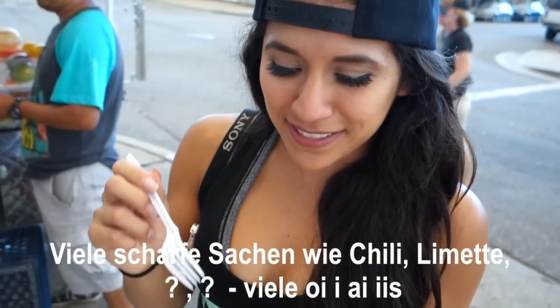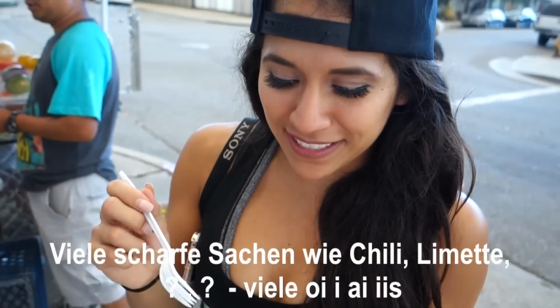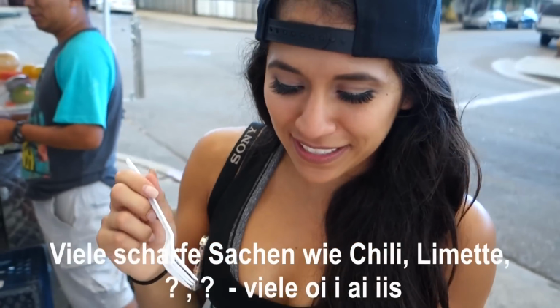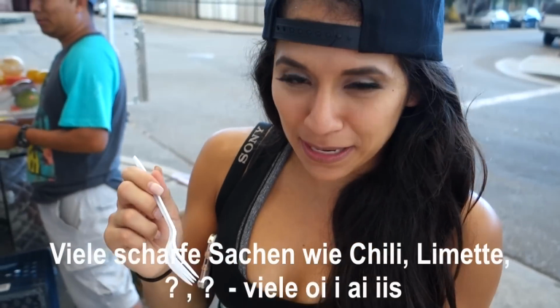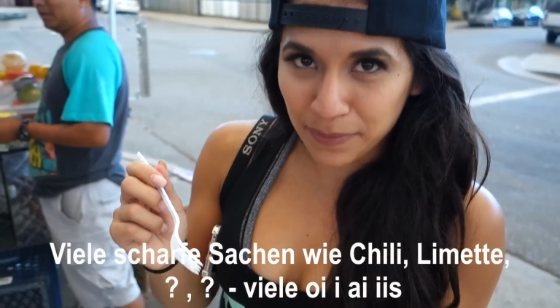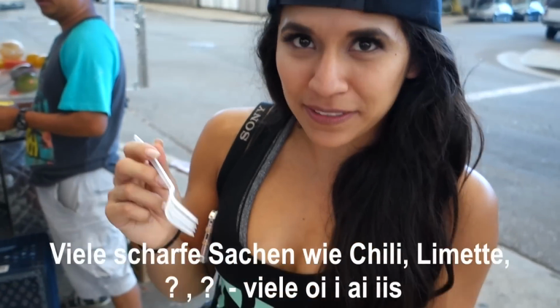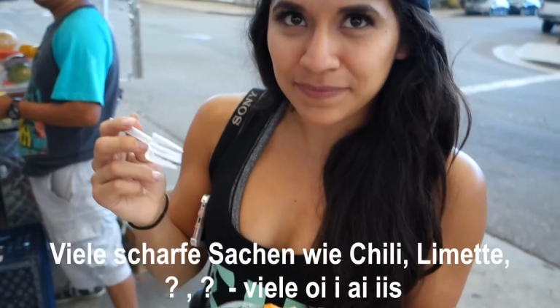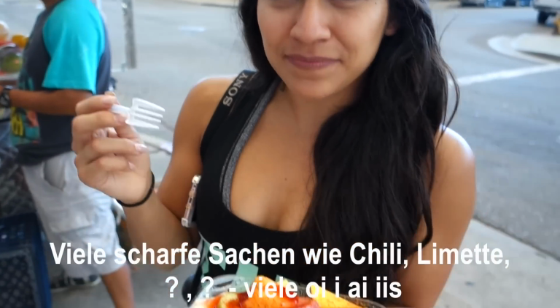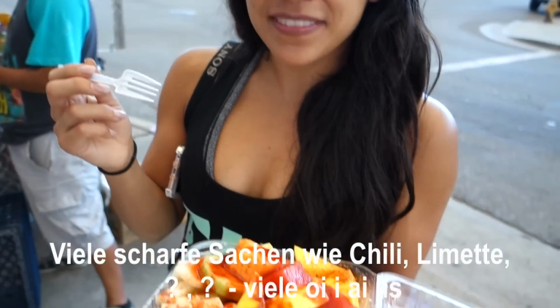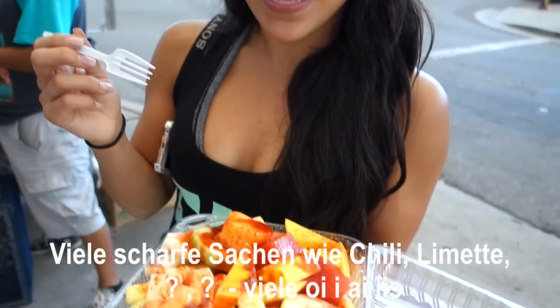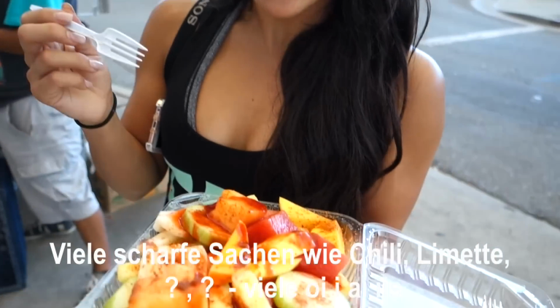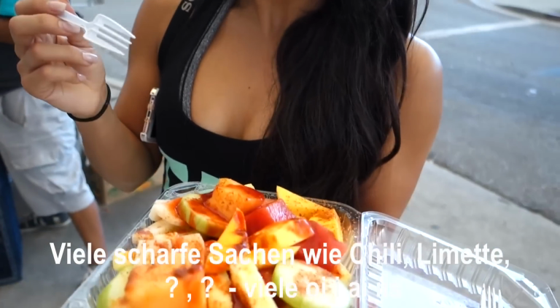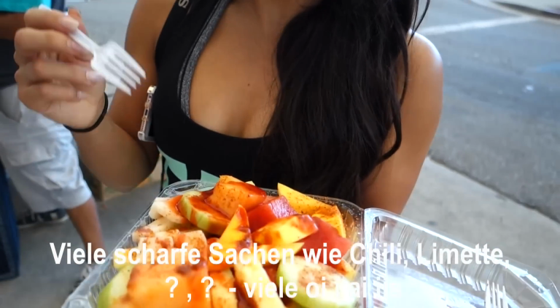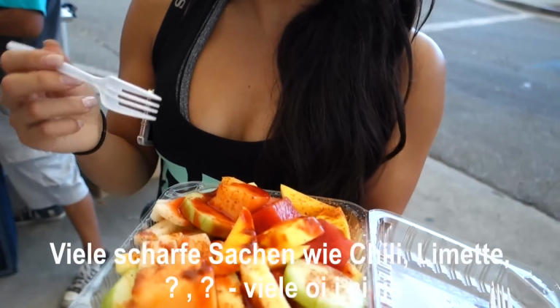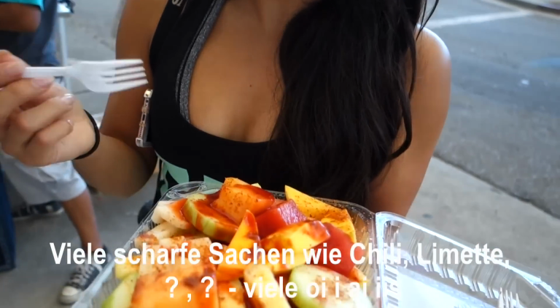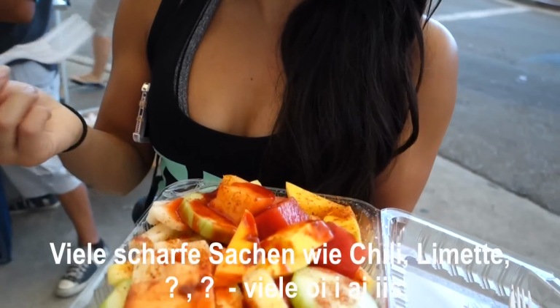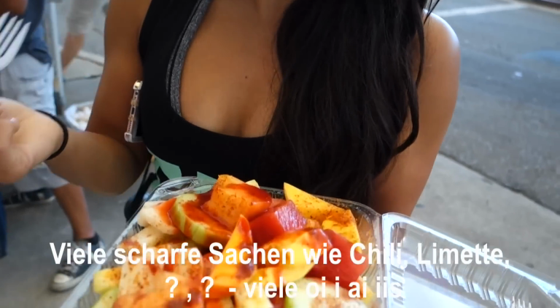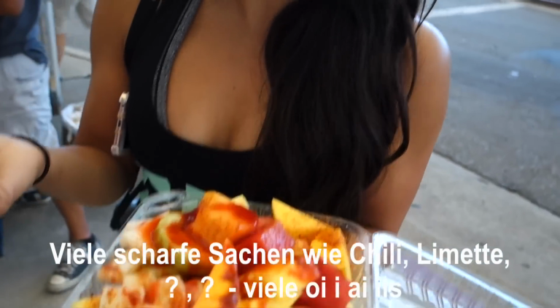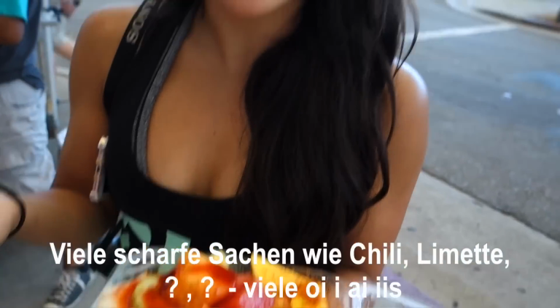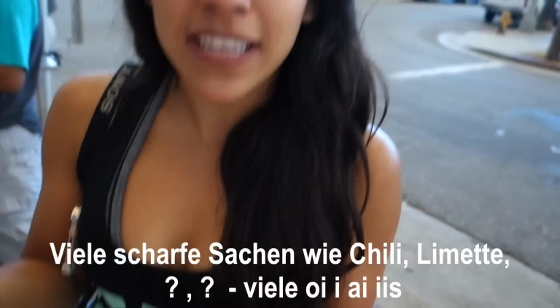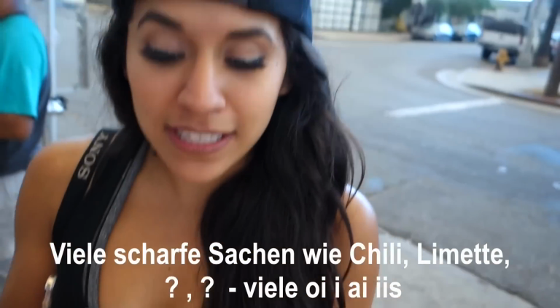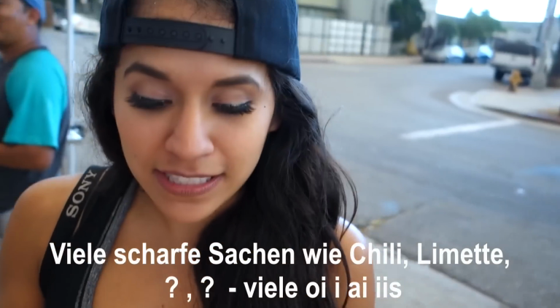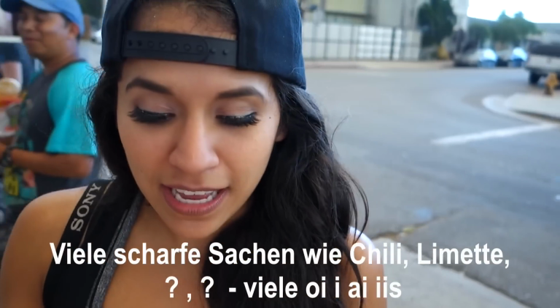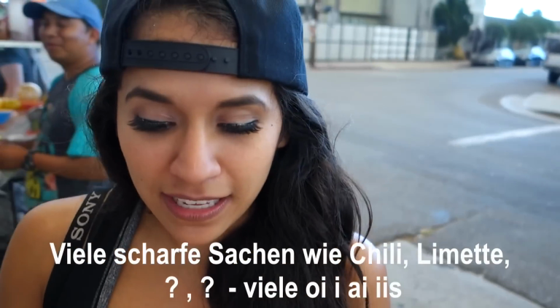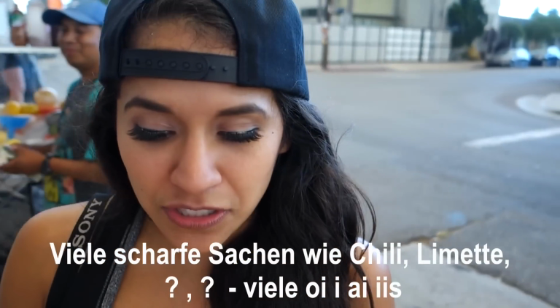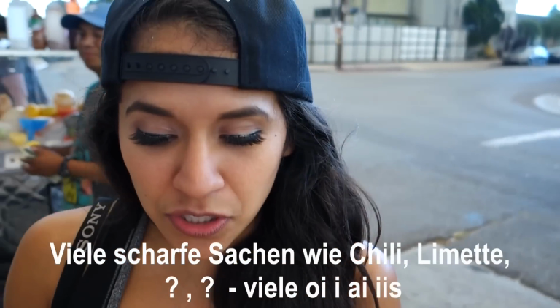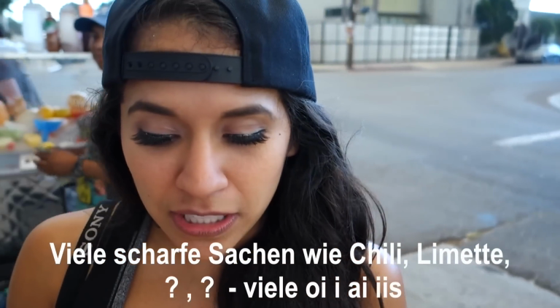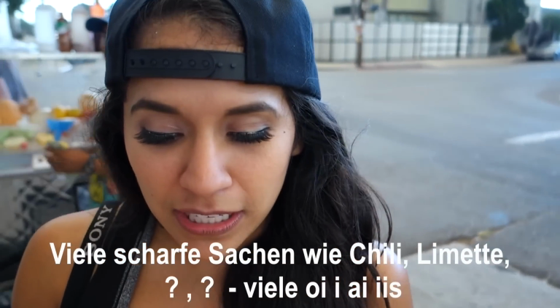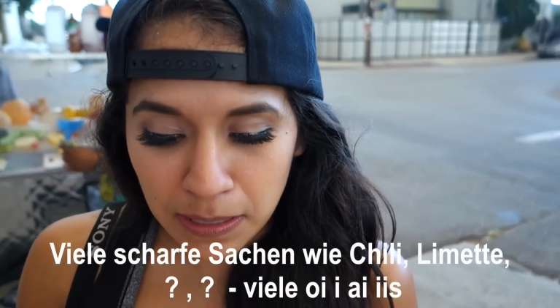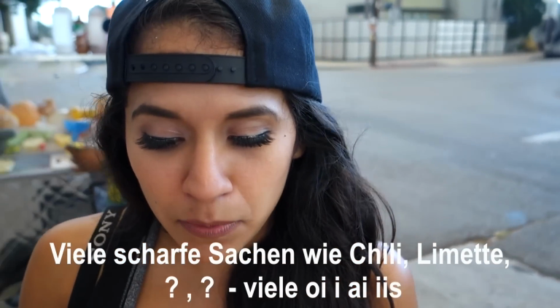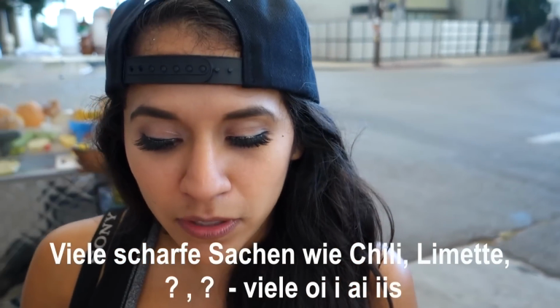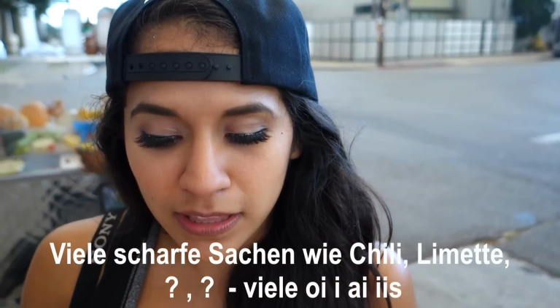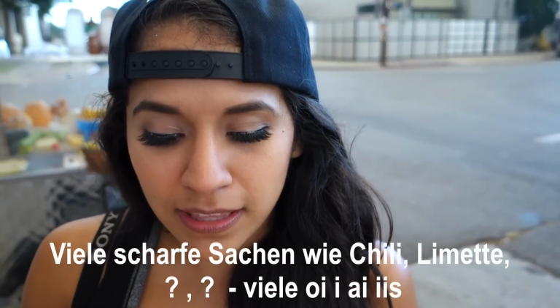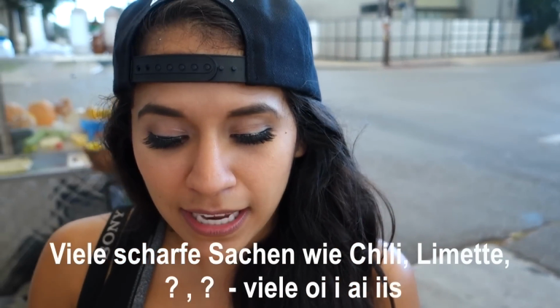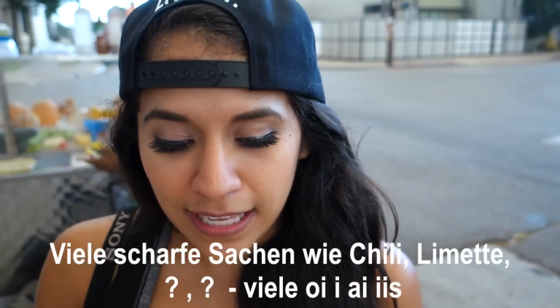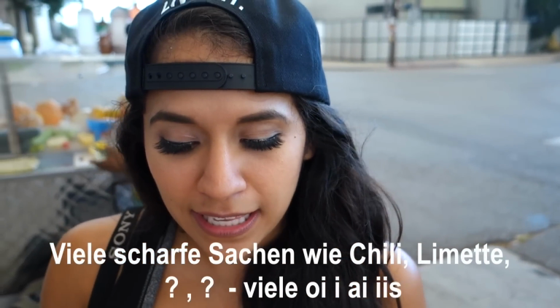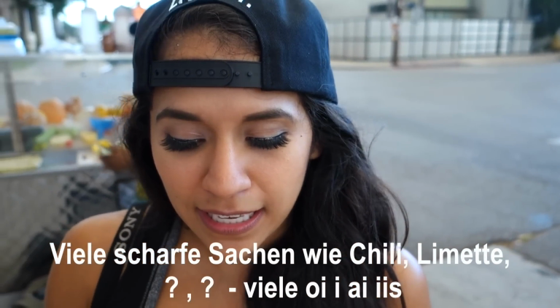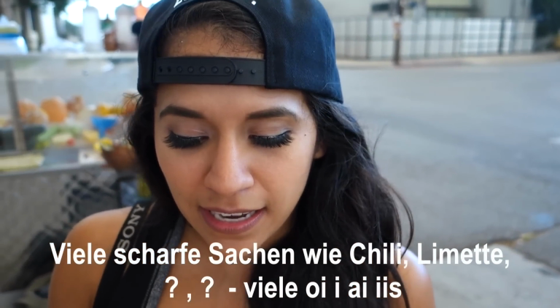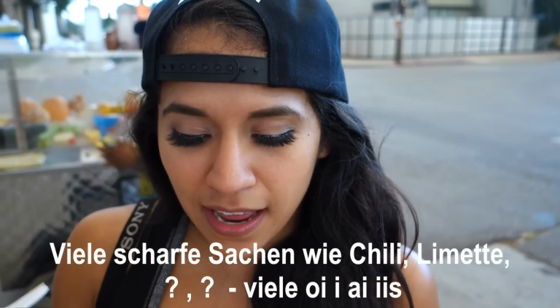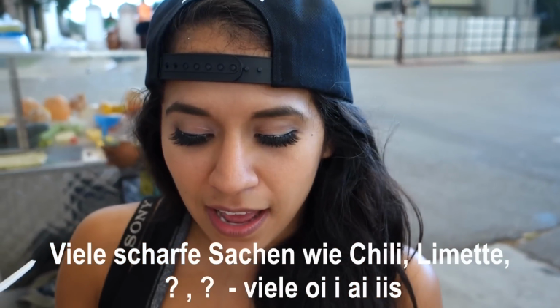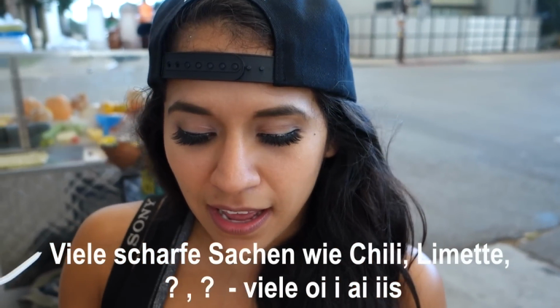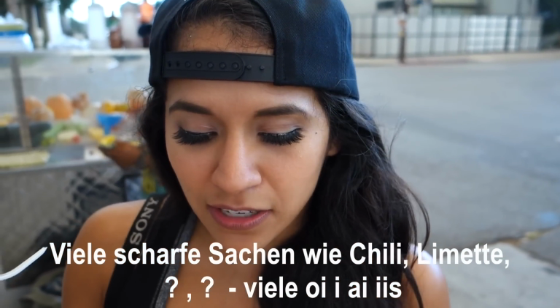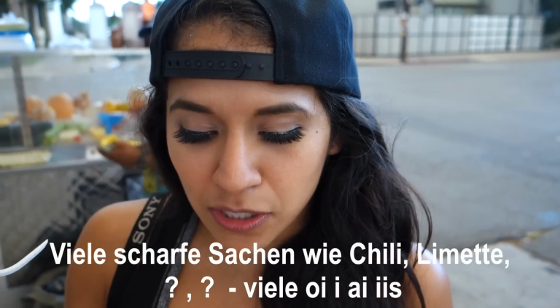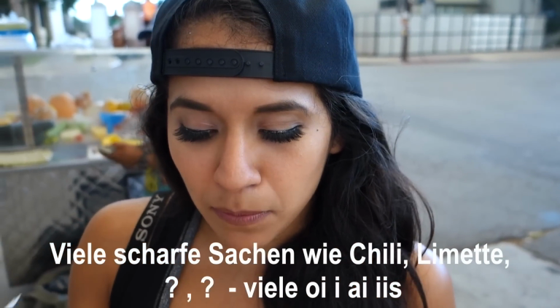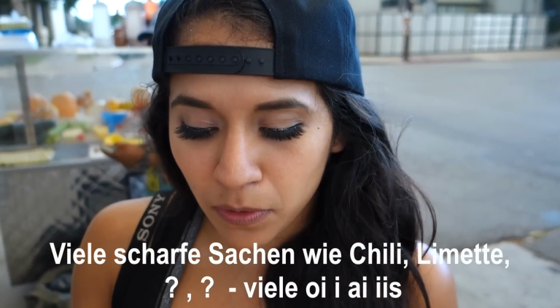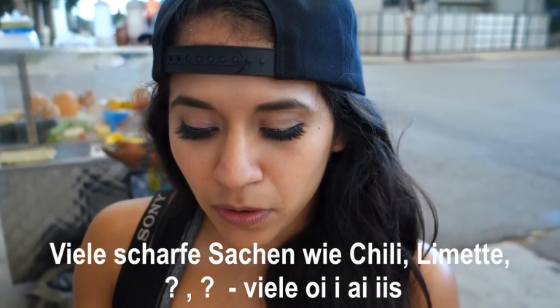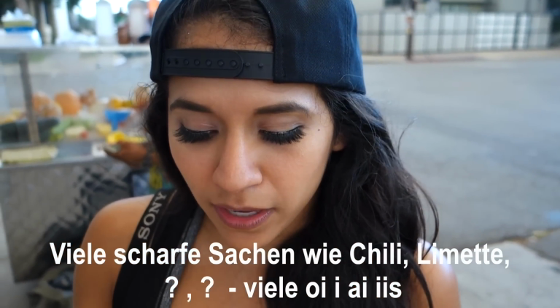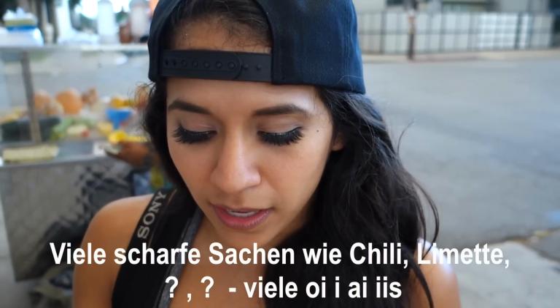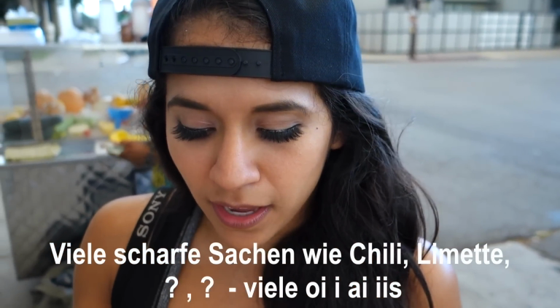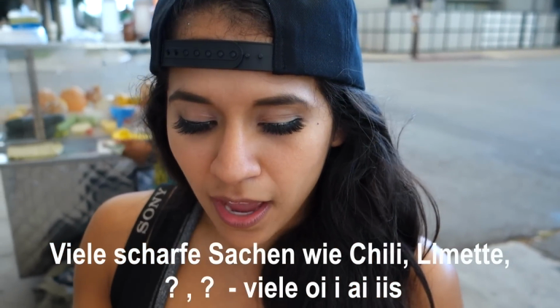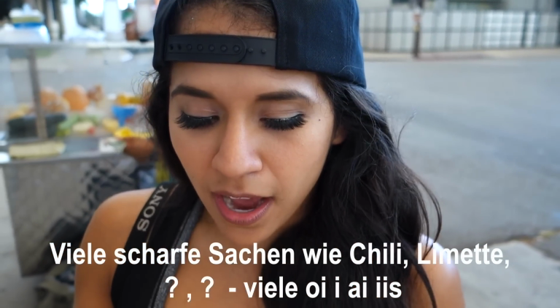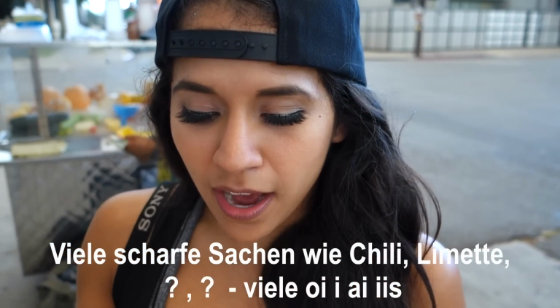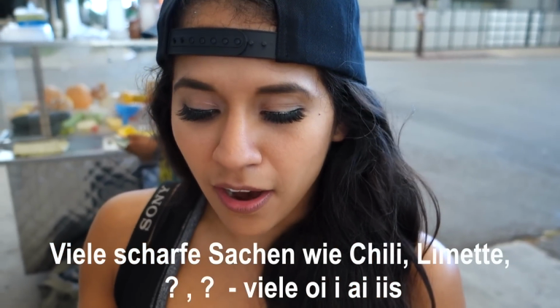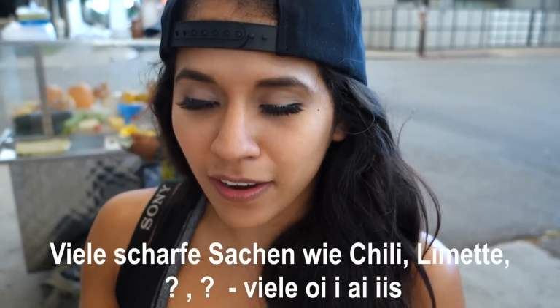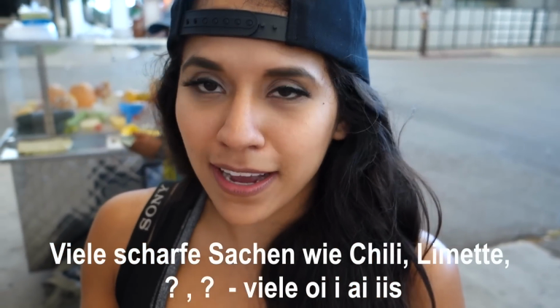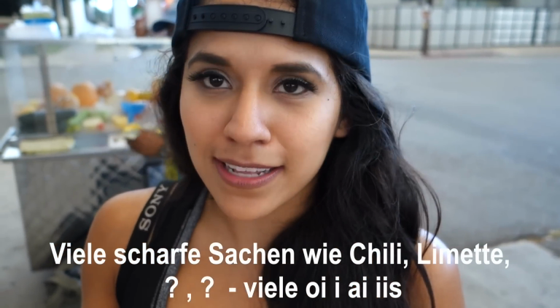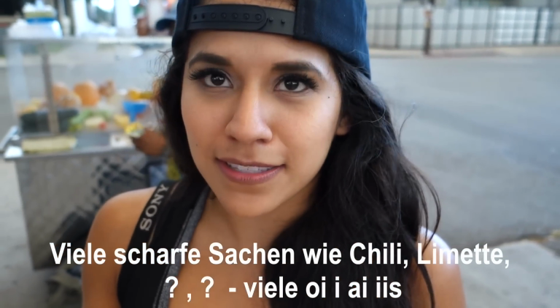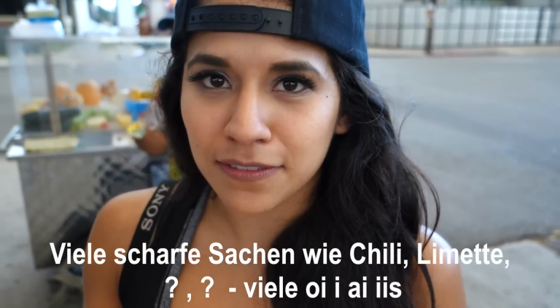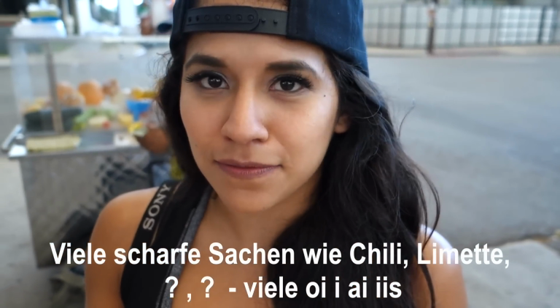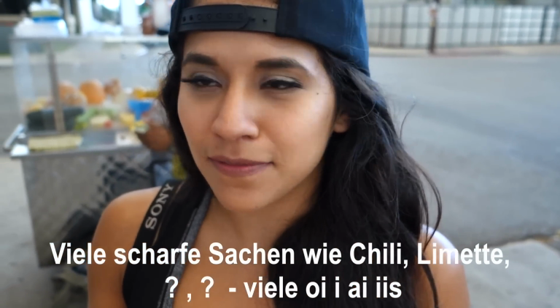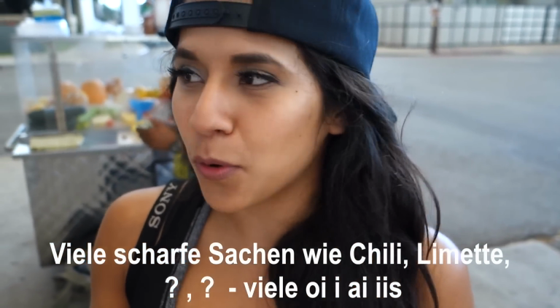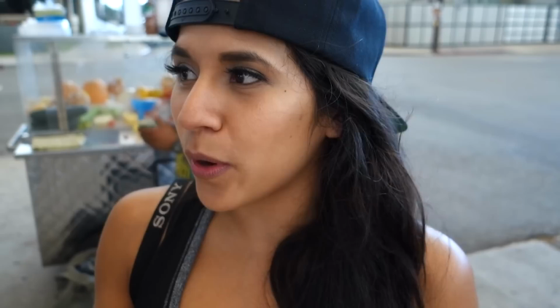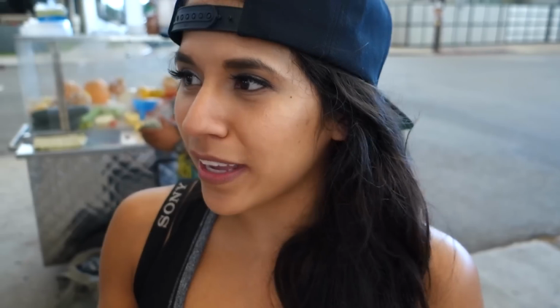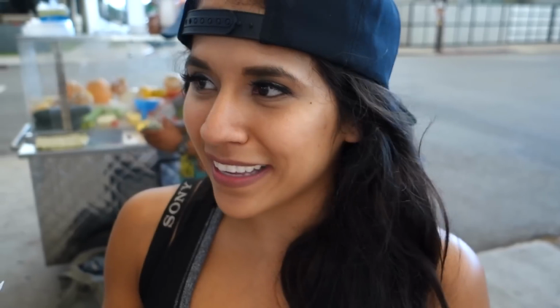It is a lot of spicy things. So chili or what? Chili, yeah exactly. It's chili limon, tajin, chamoy — all kinds of things.